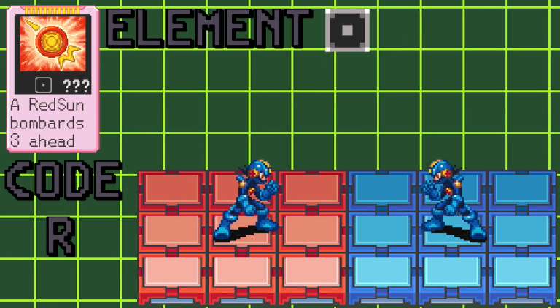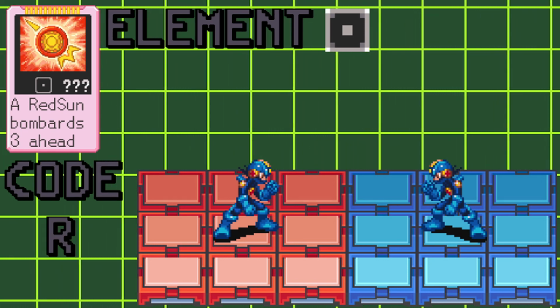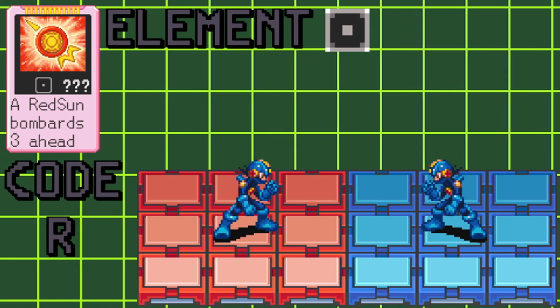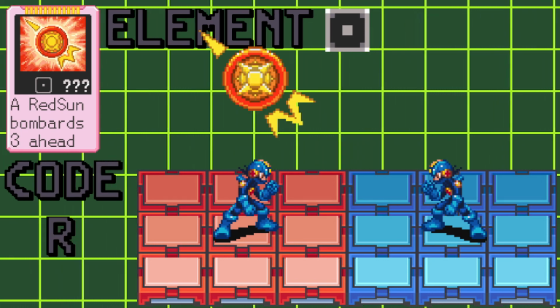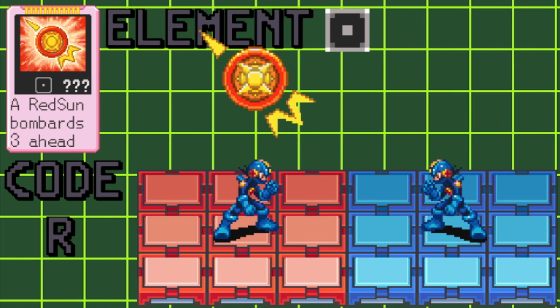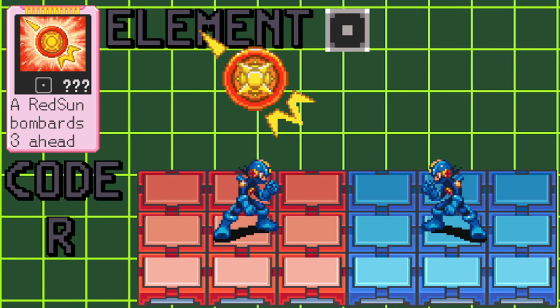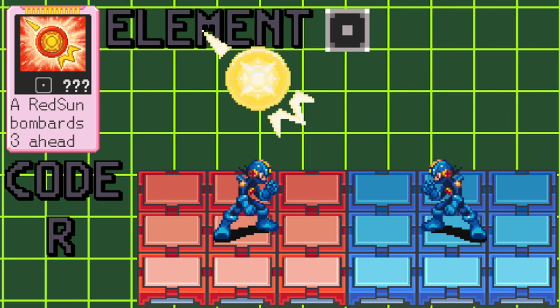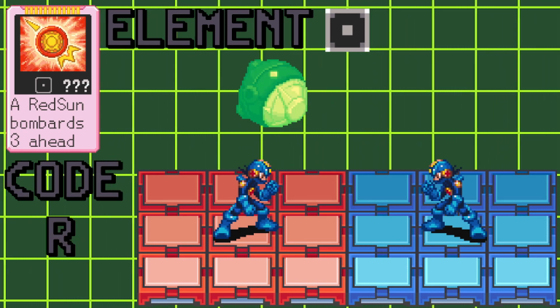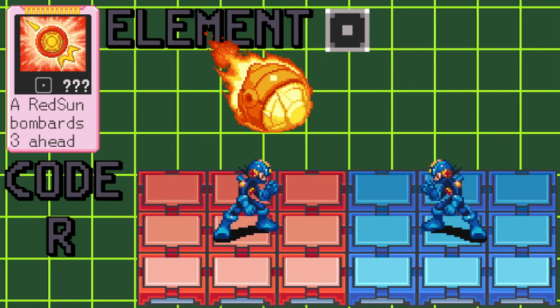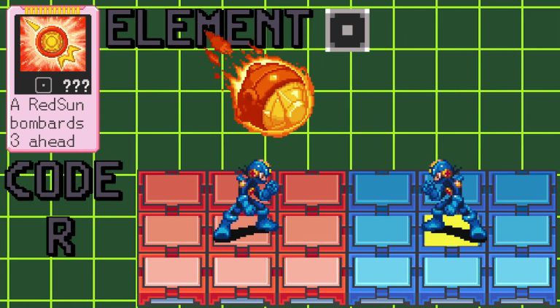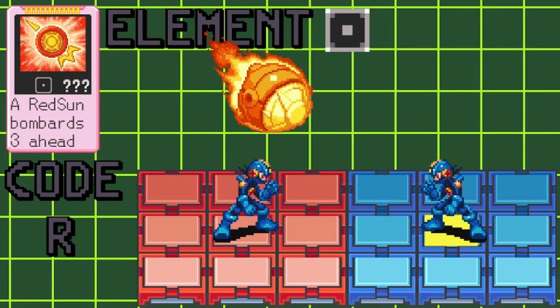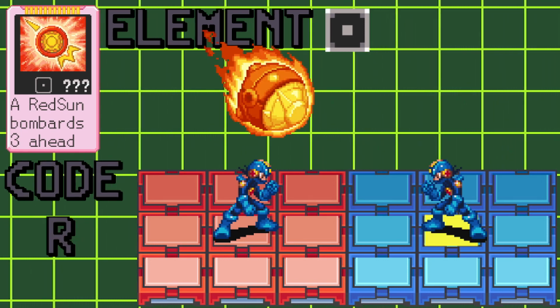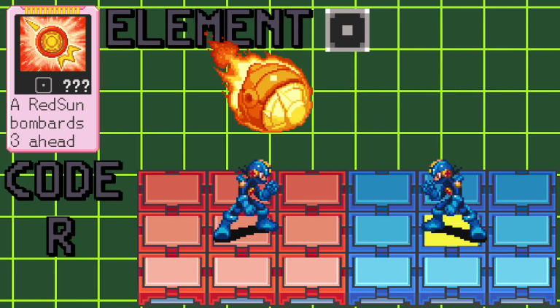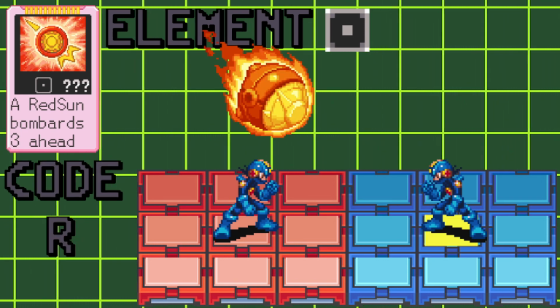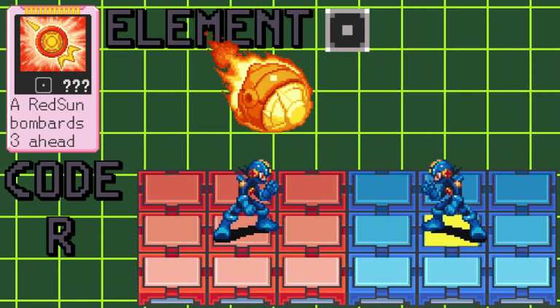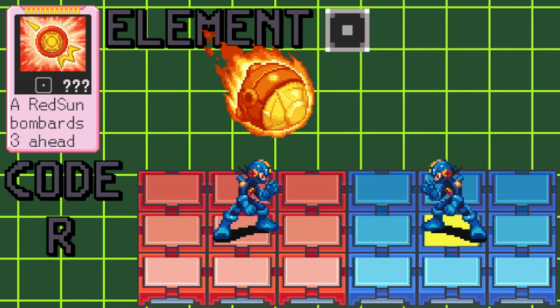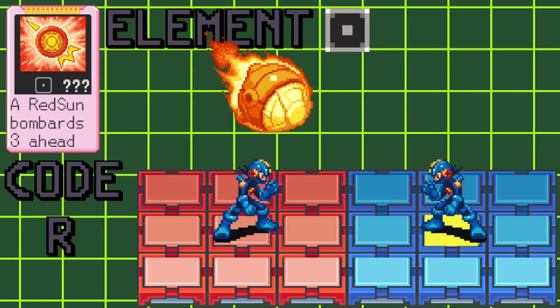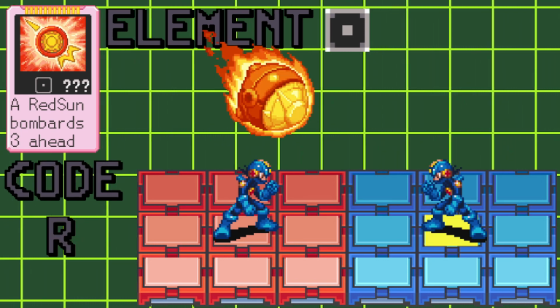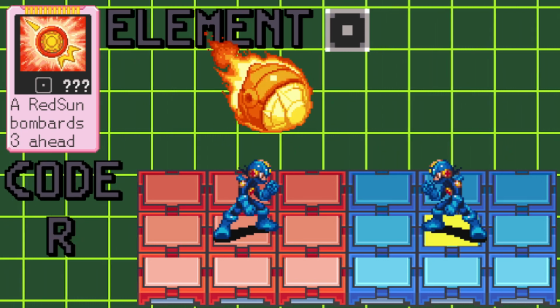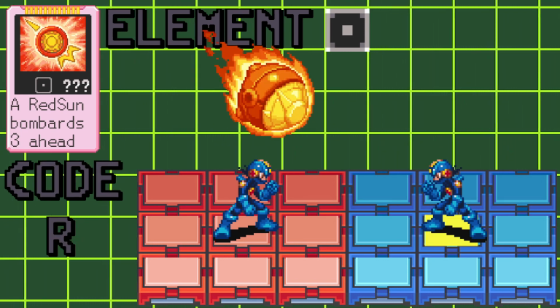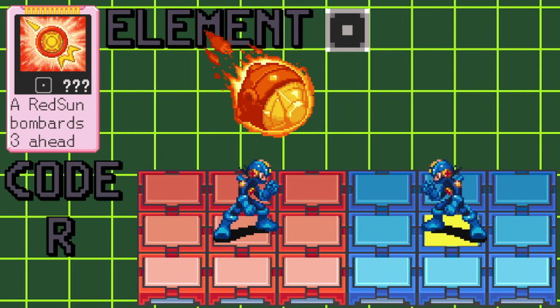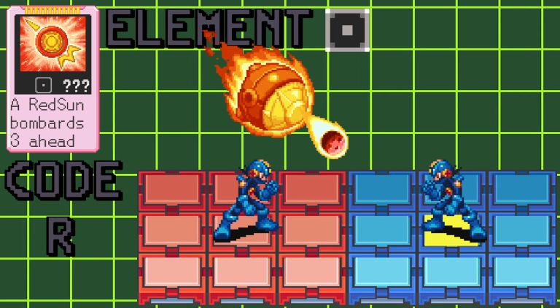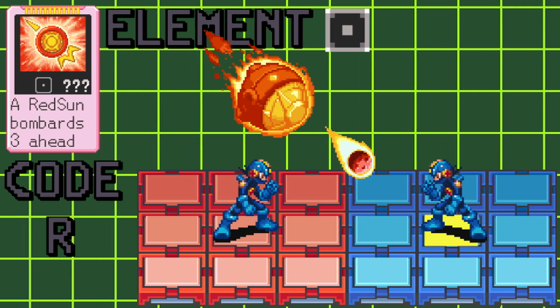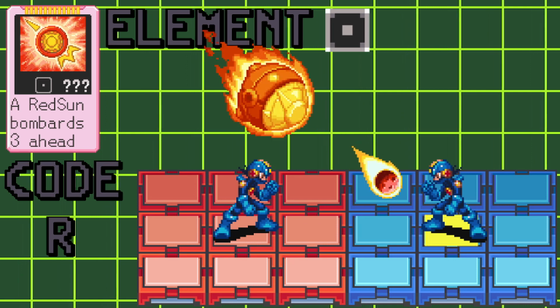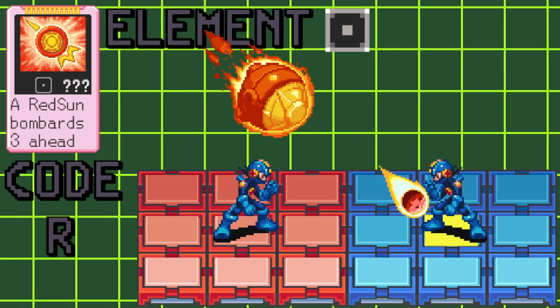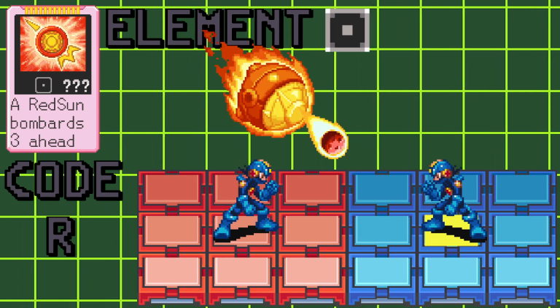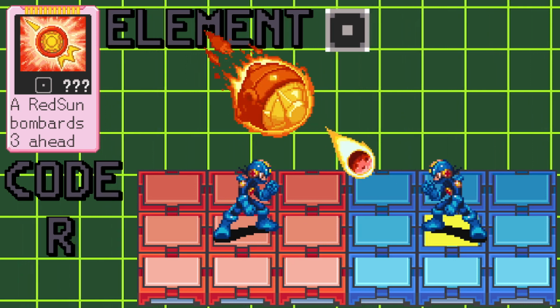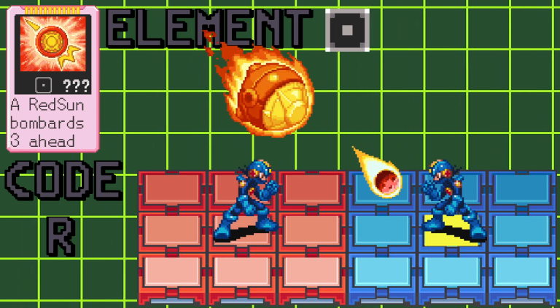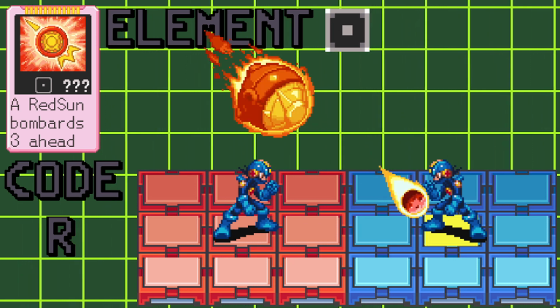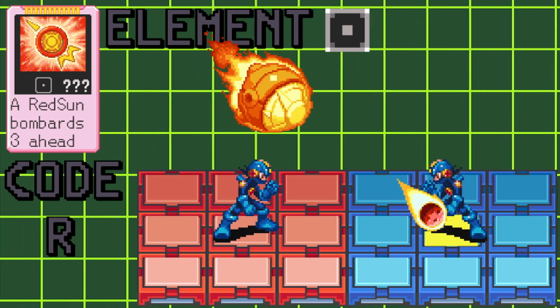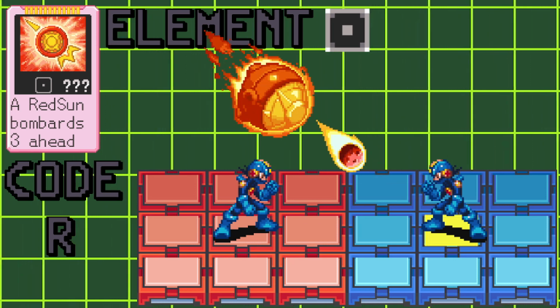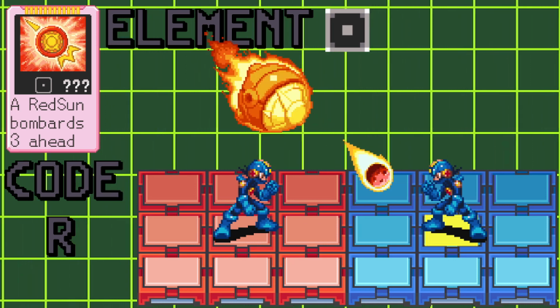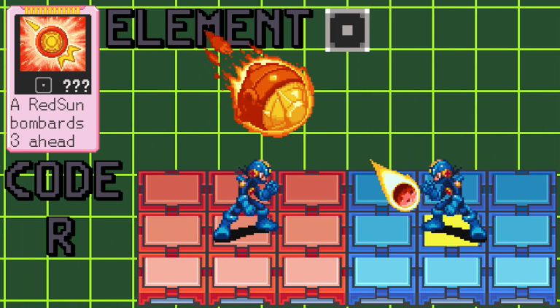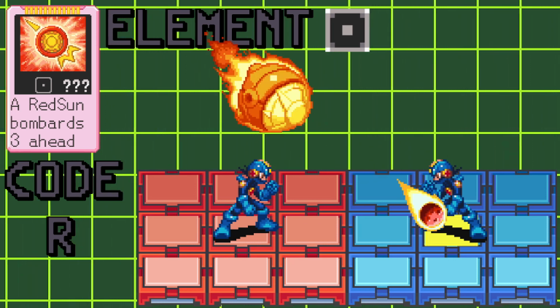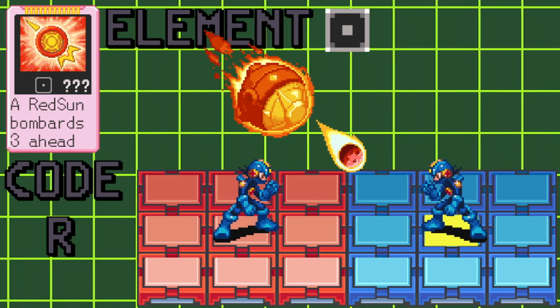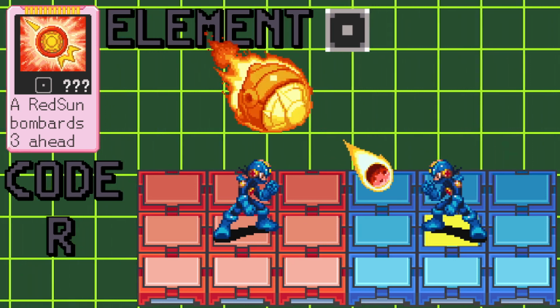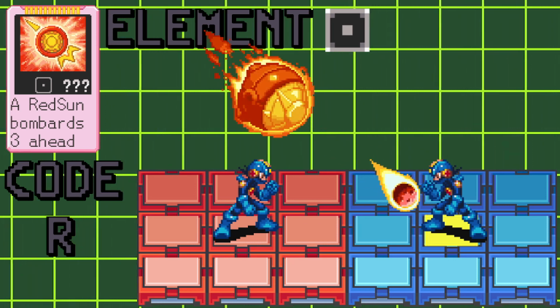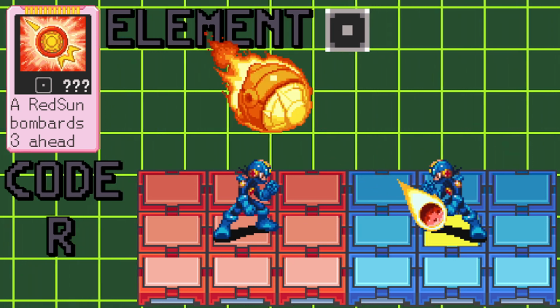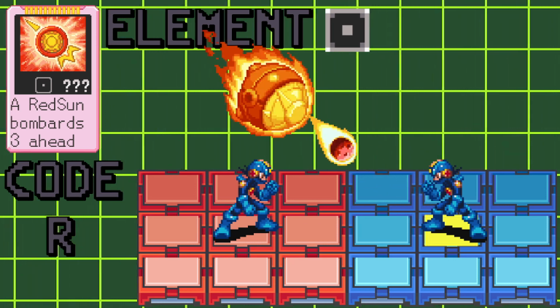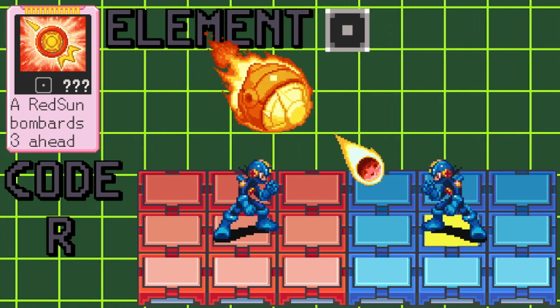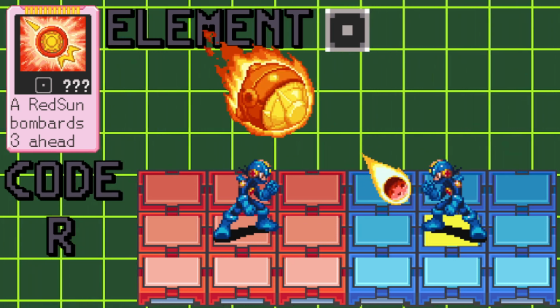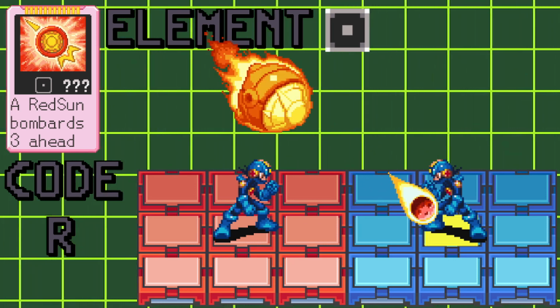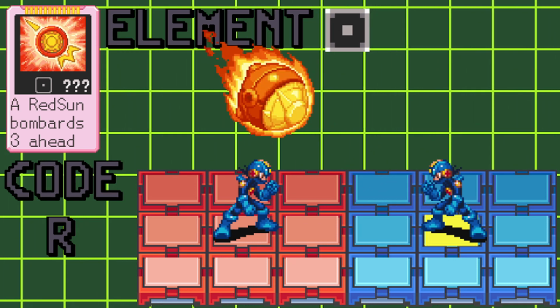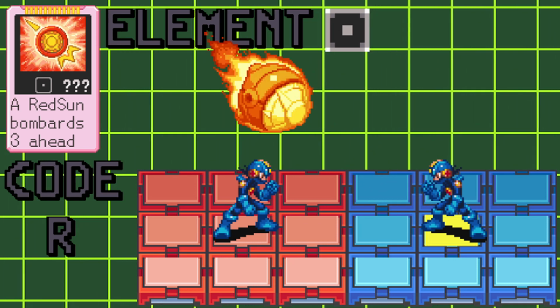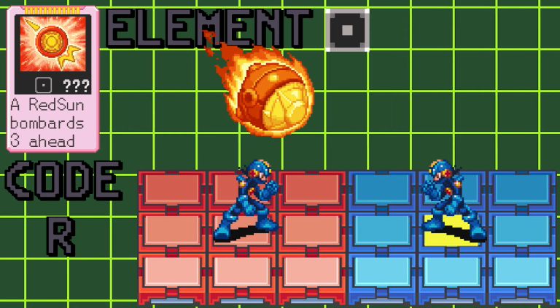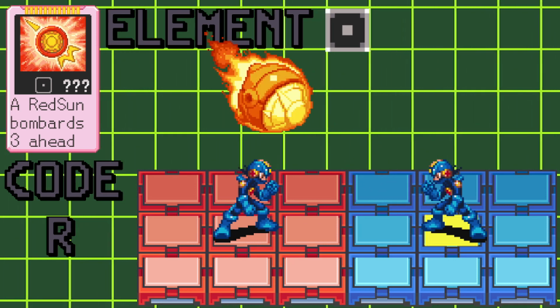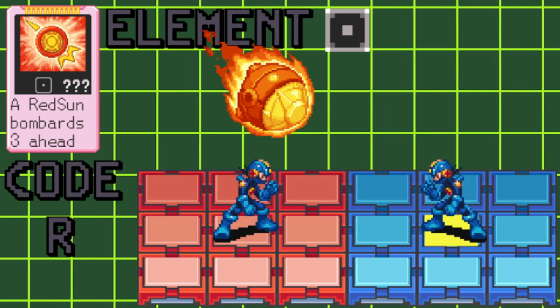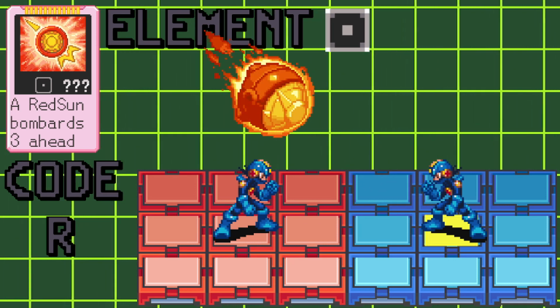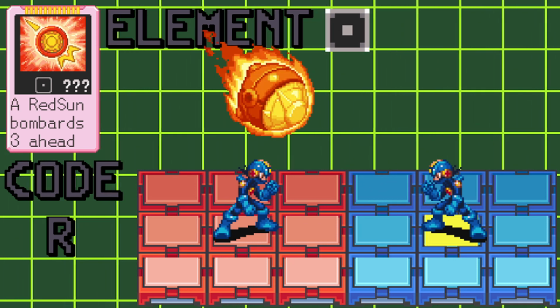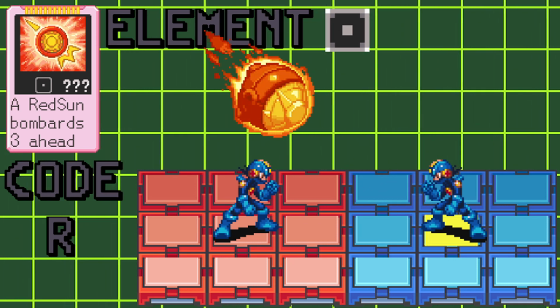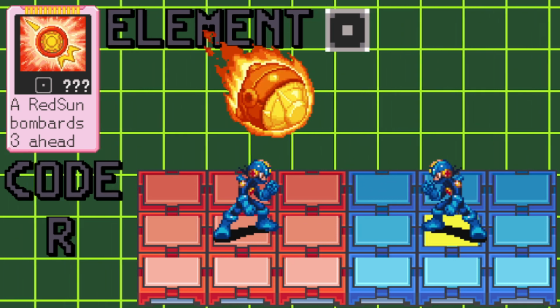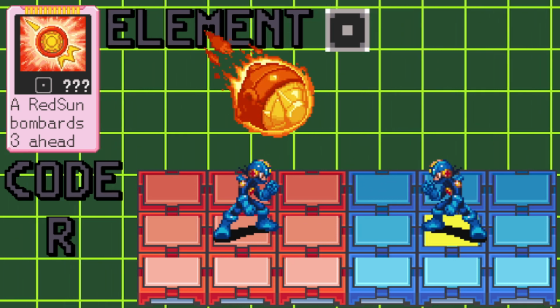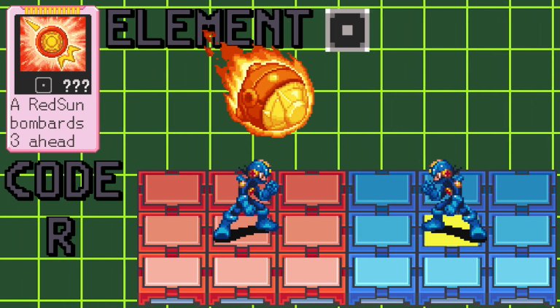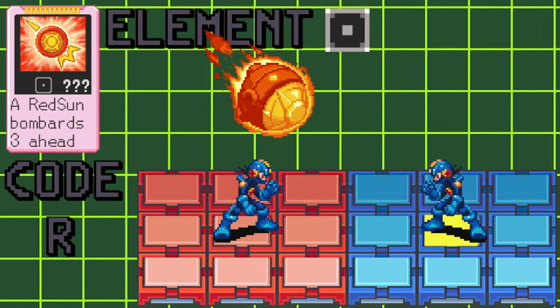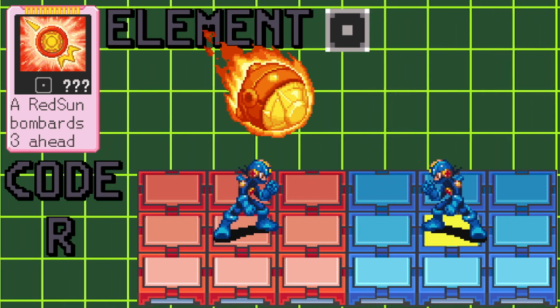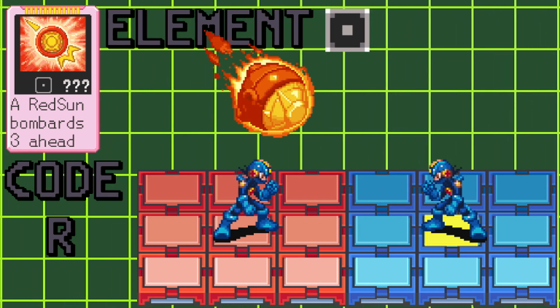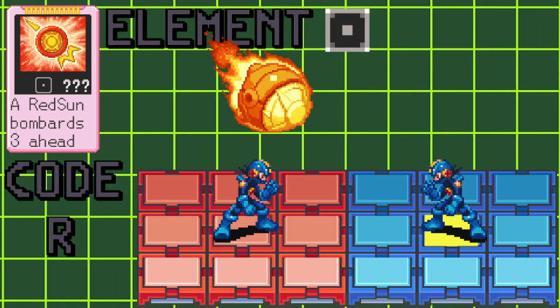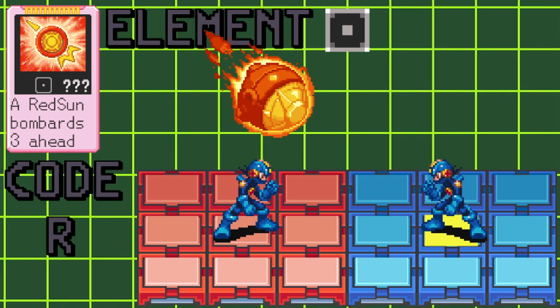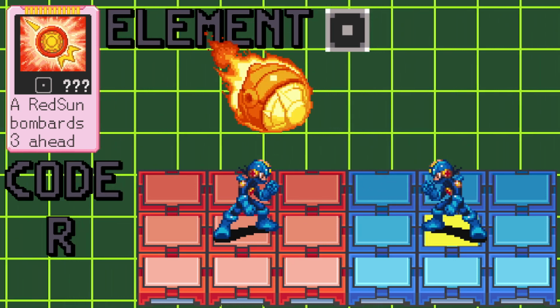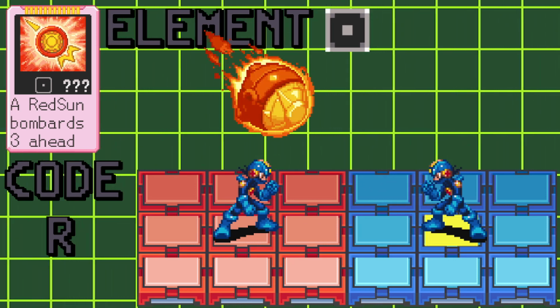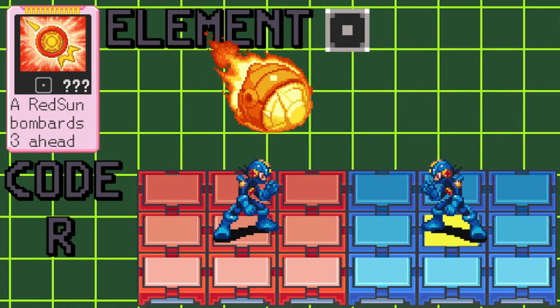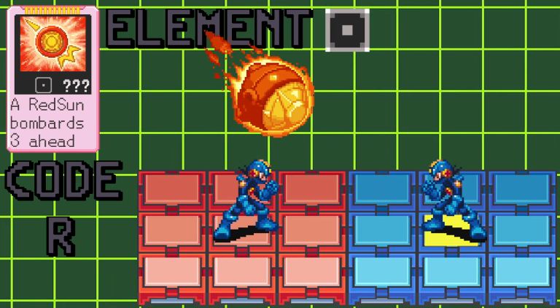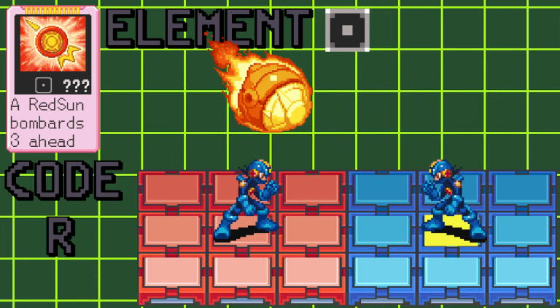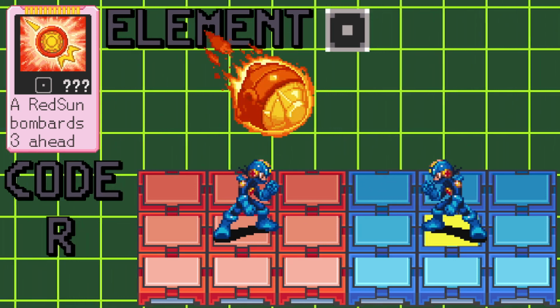This attack hits three panels away from Mega Man with meteors. When using this attack, Red Sun will shoot five meteors, dealing 40 null damage each.